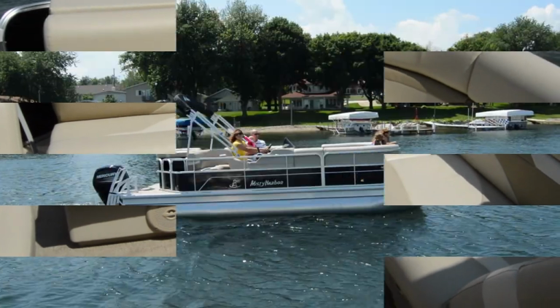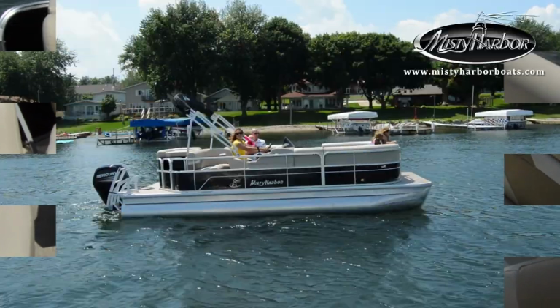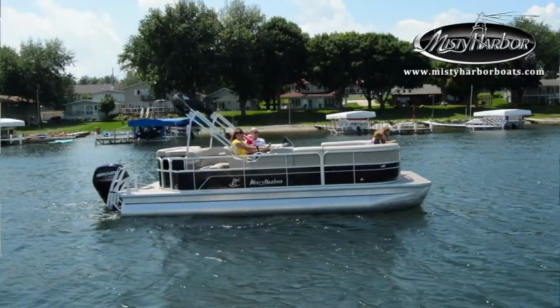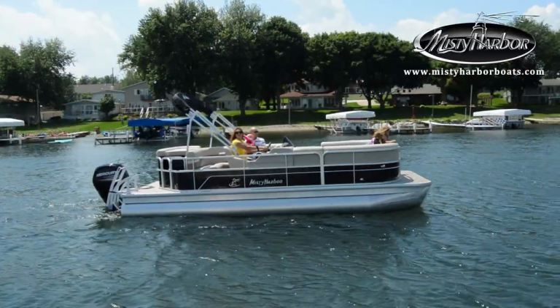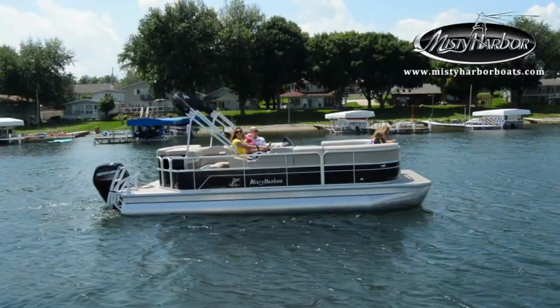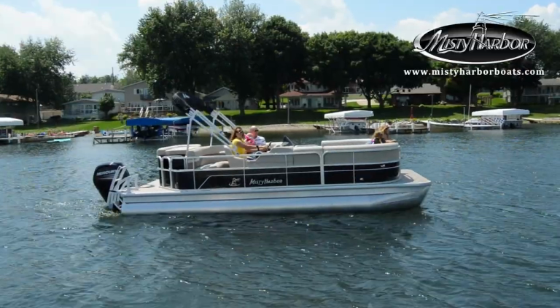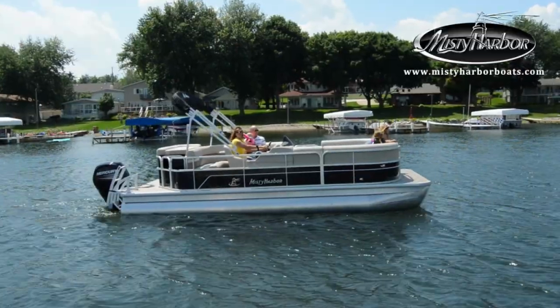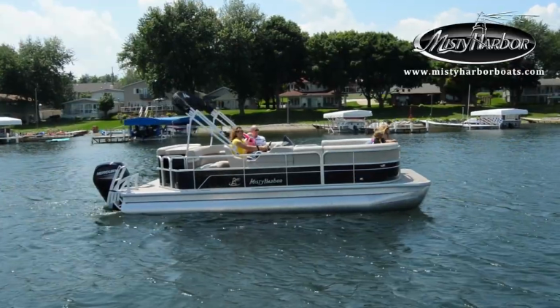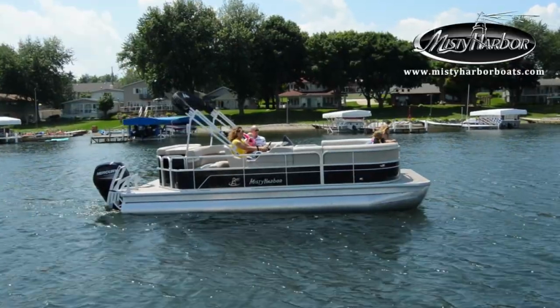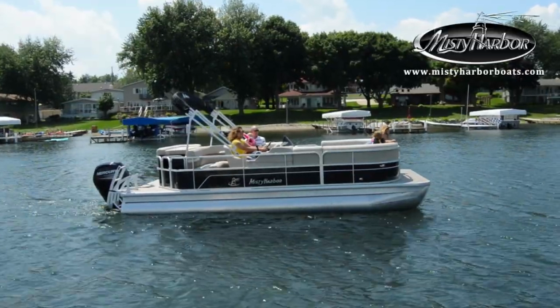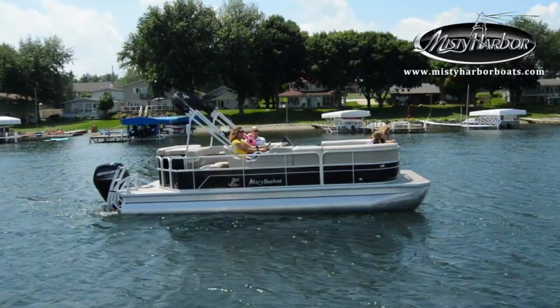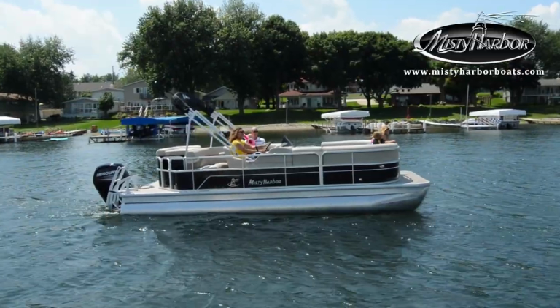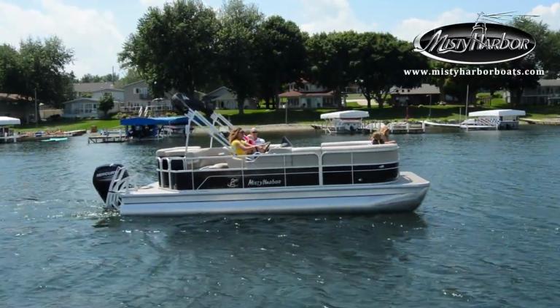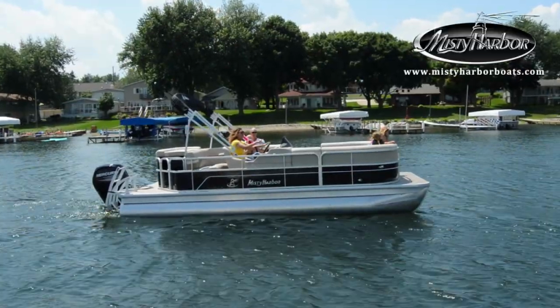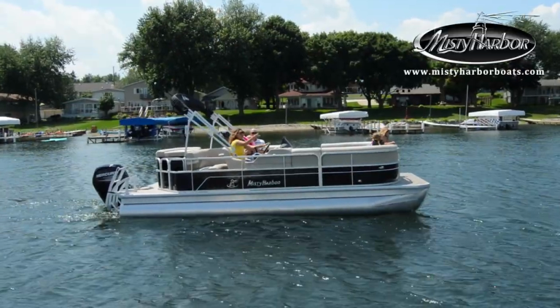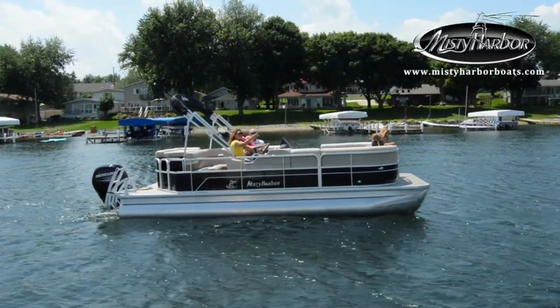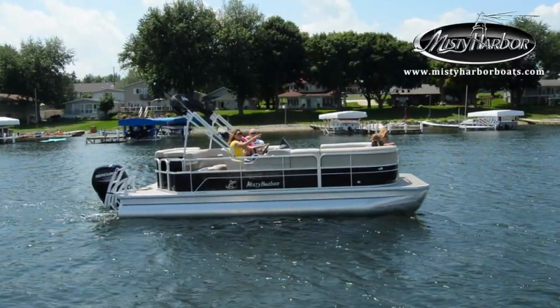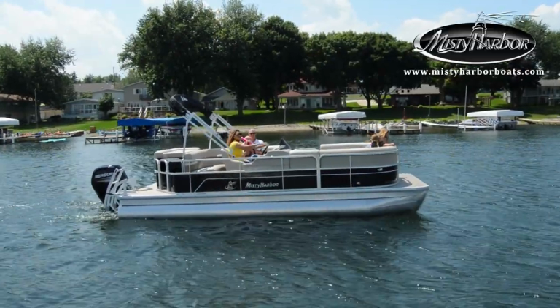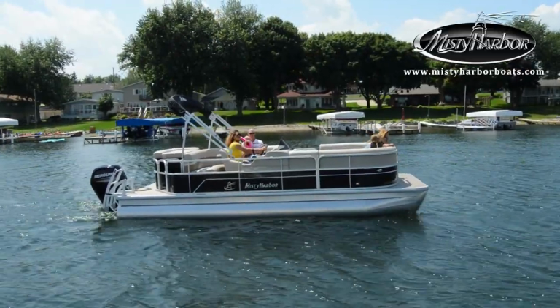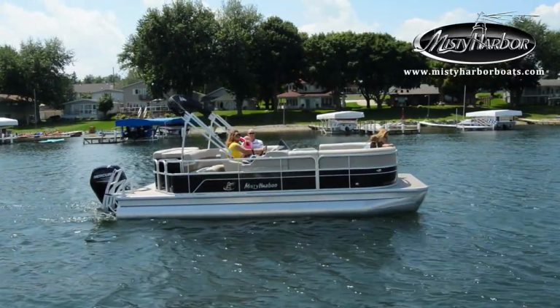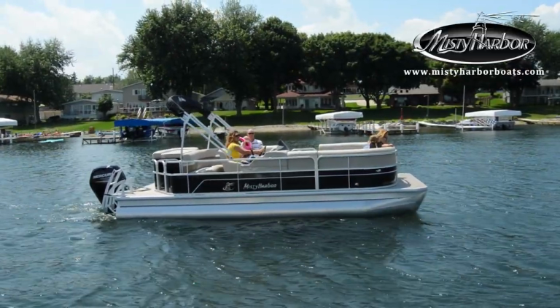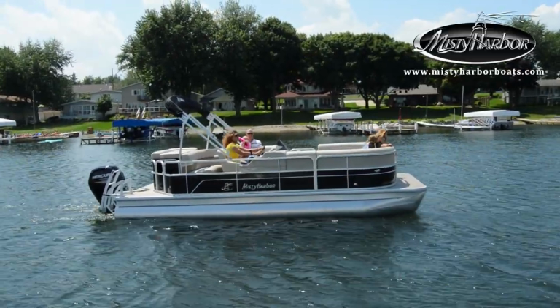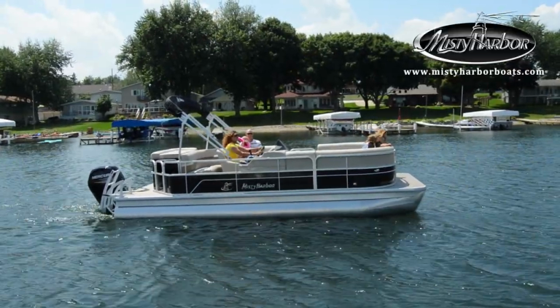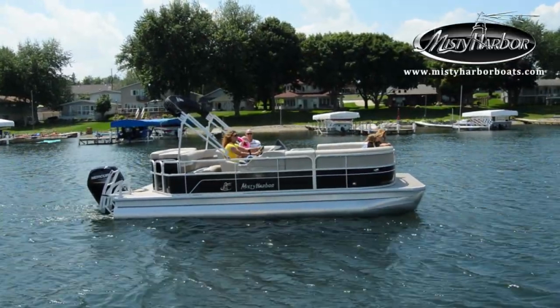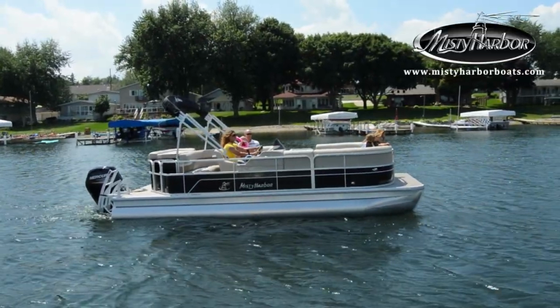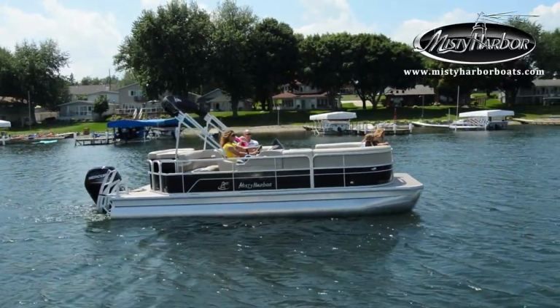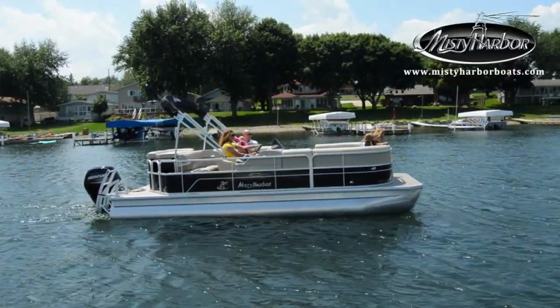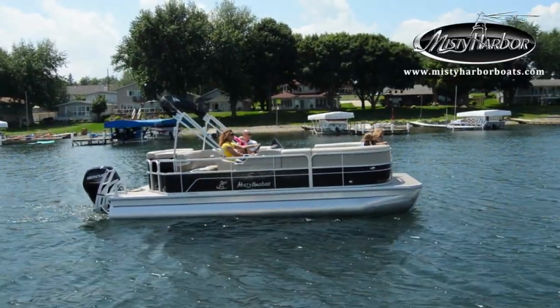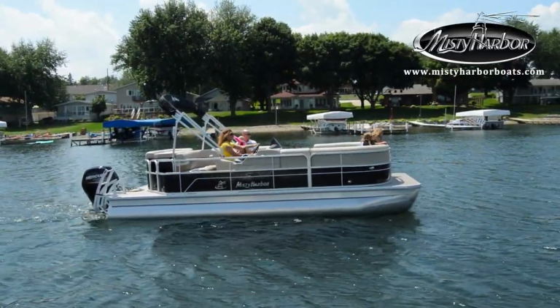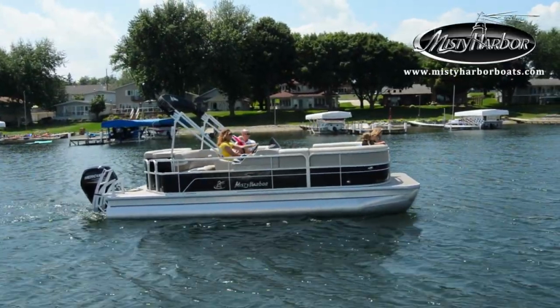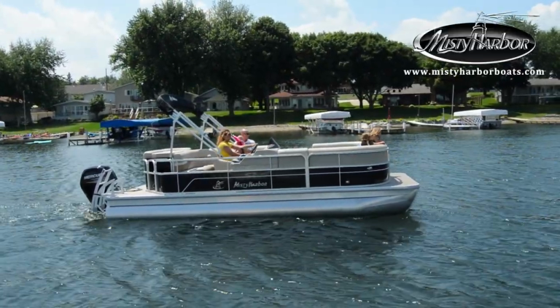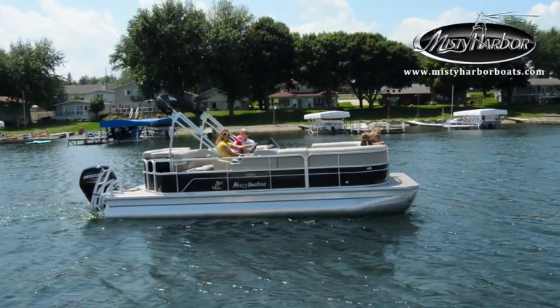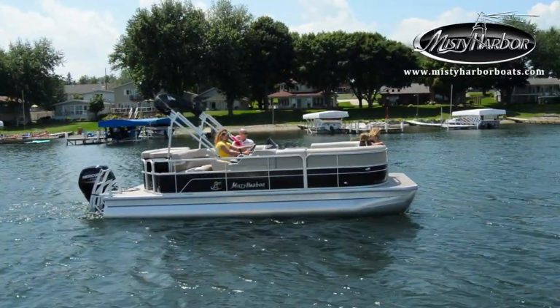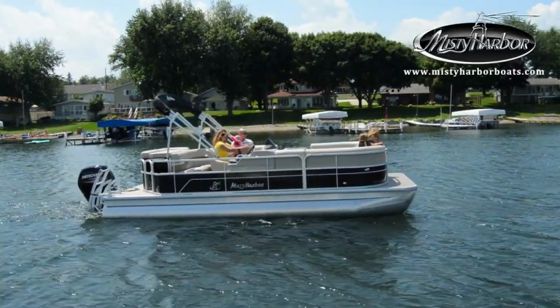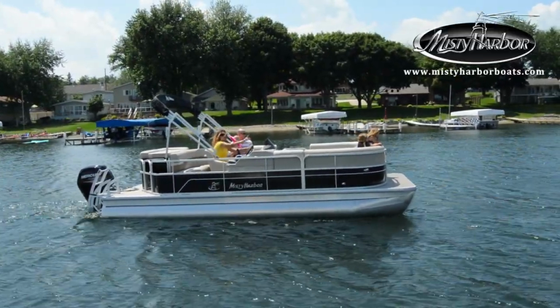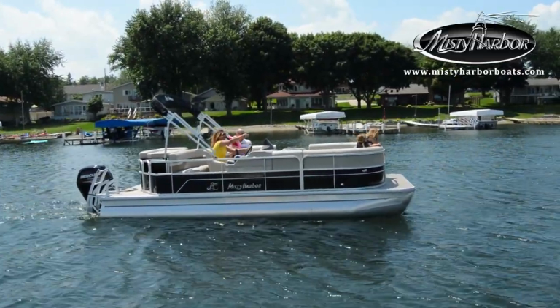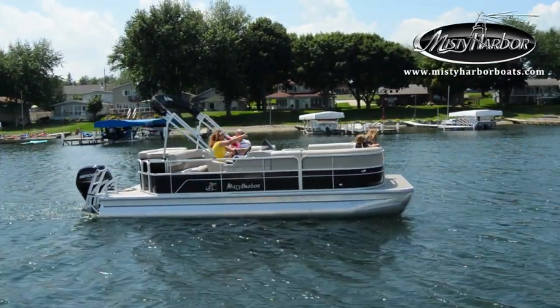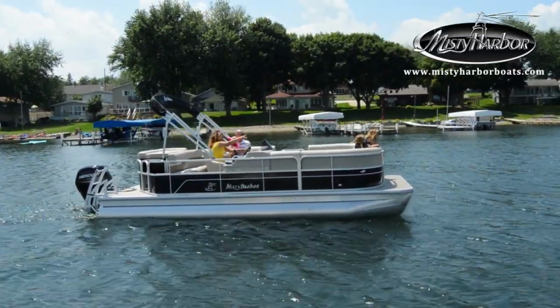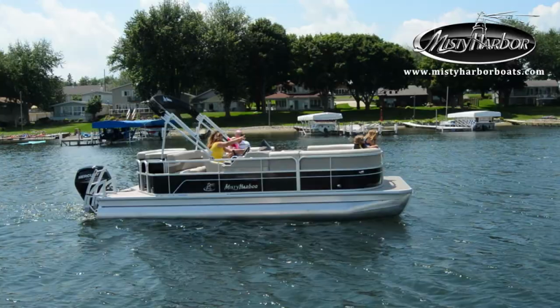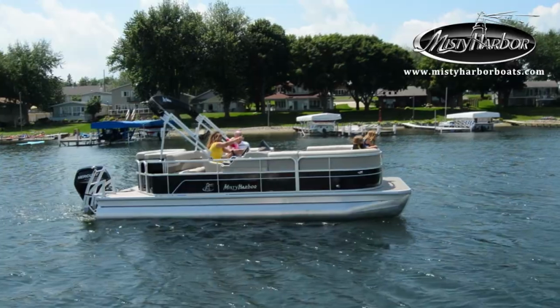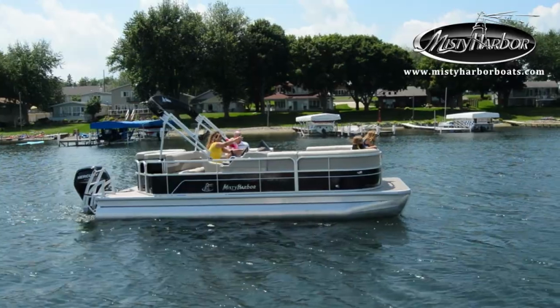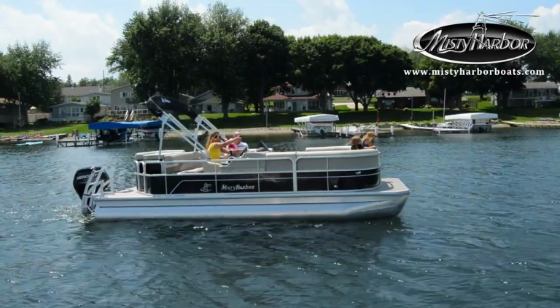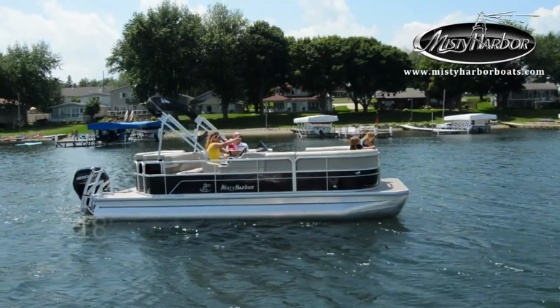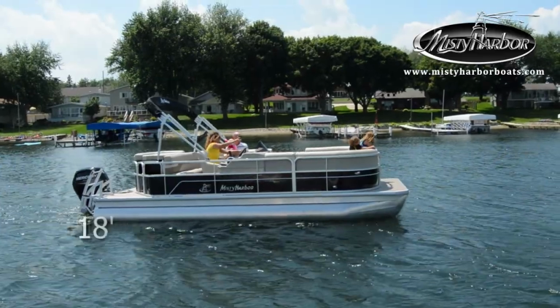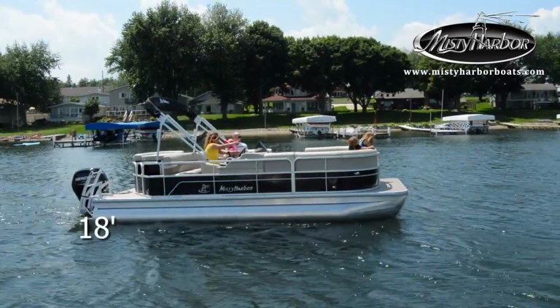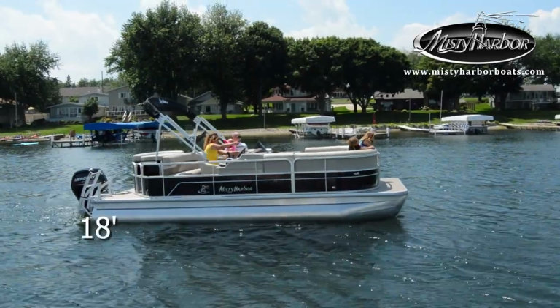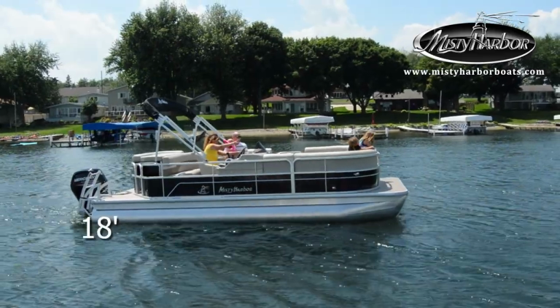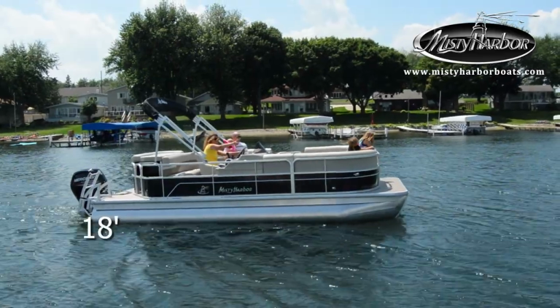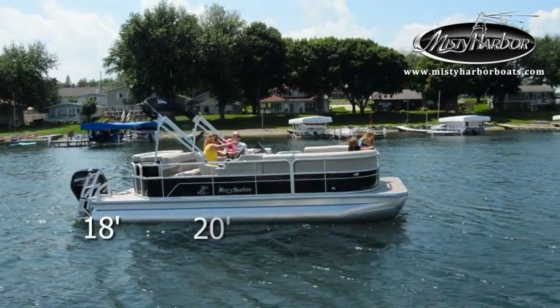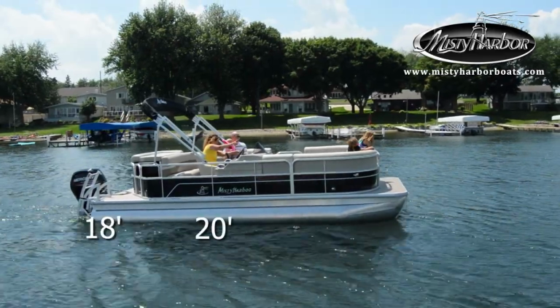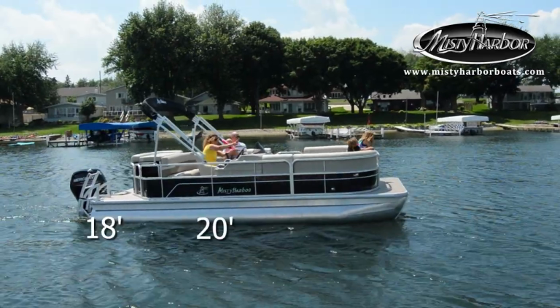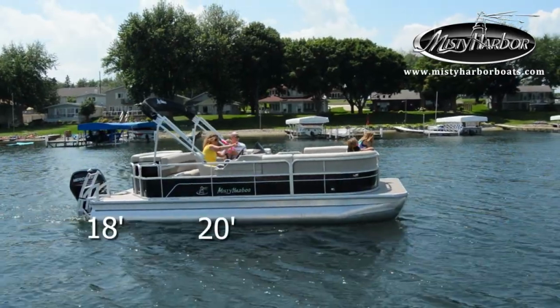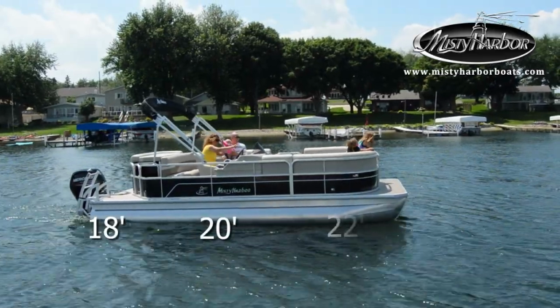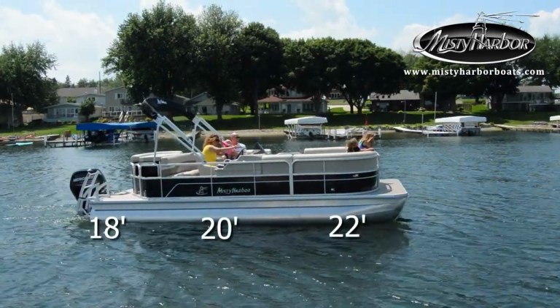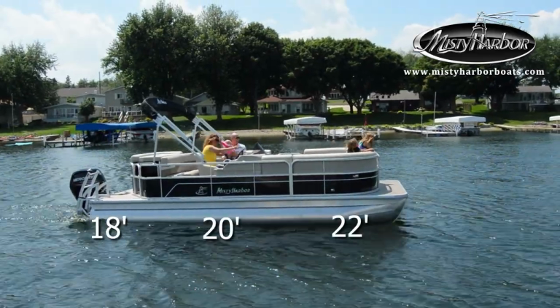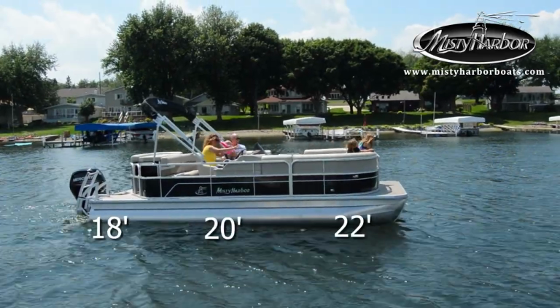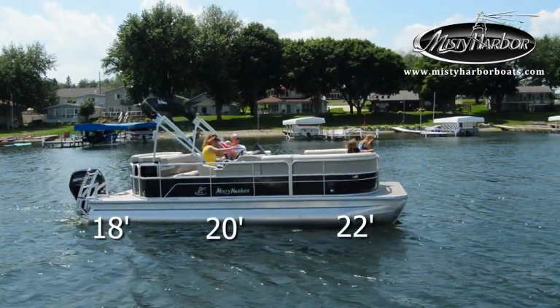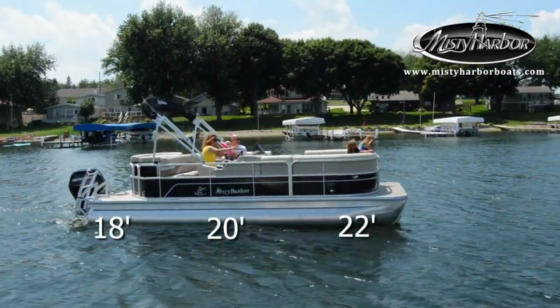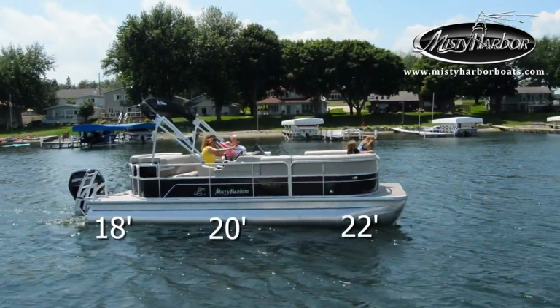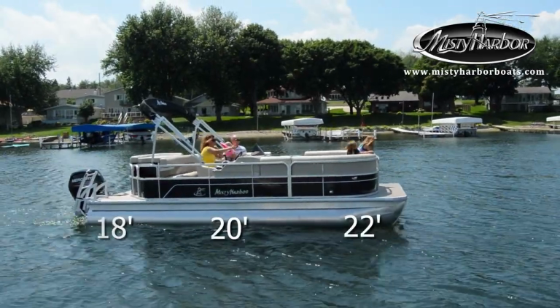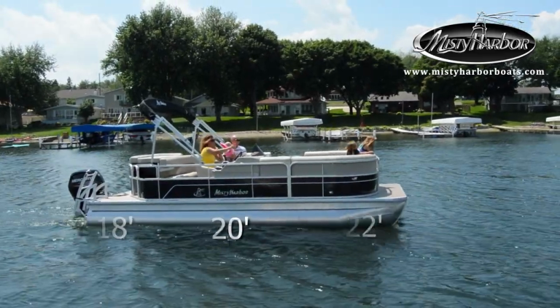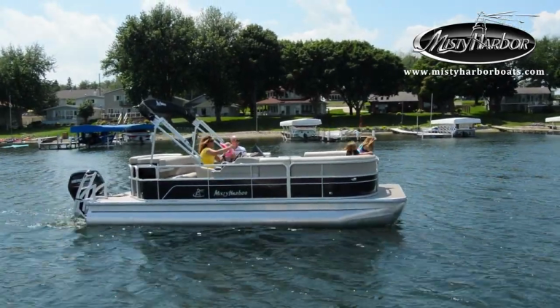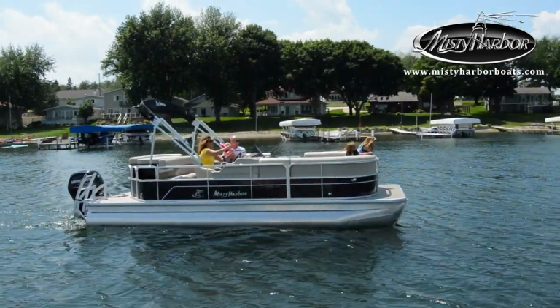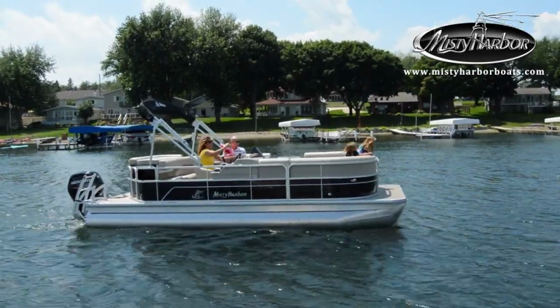Adventure Cruise Model pontoons have three different standard layout options, in either 18, 20, or 22 deck lengths.